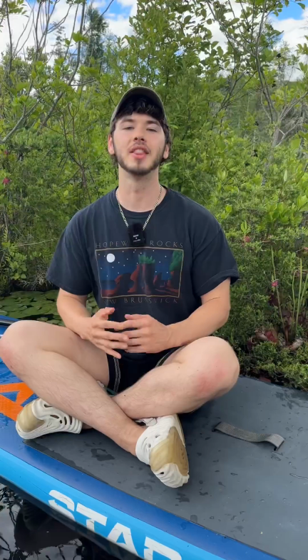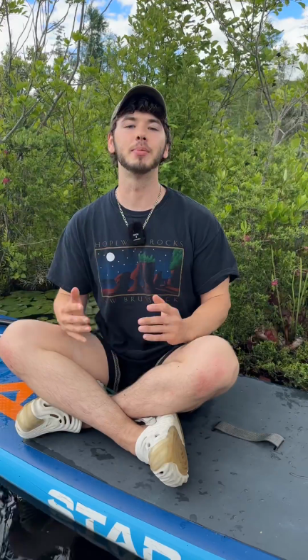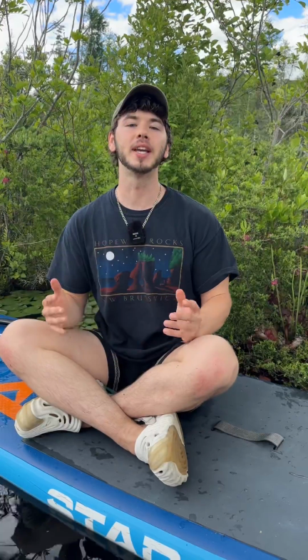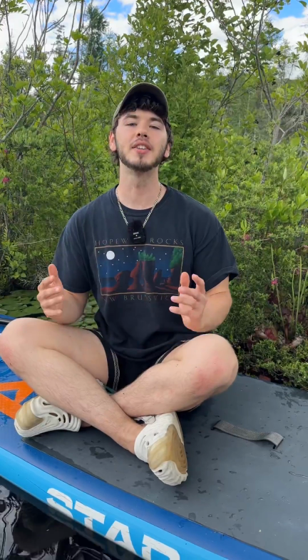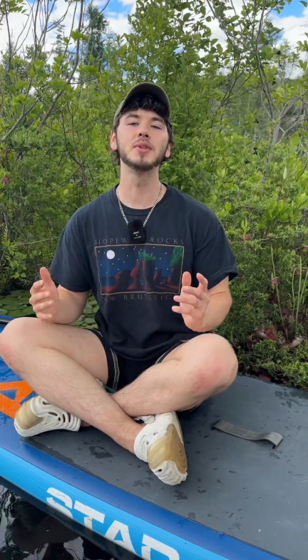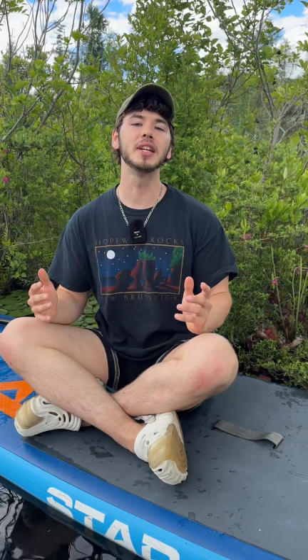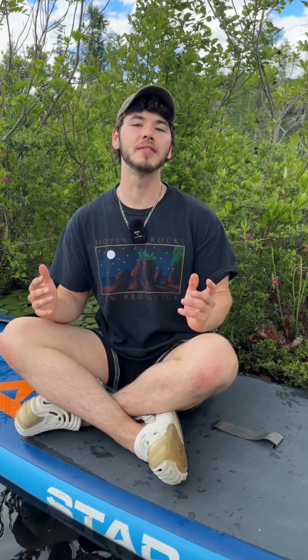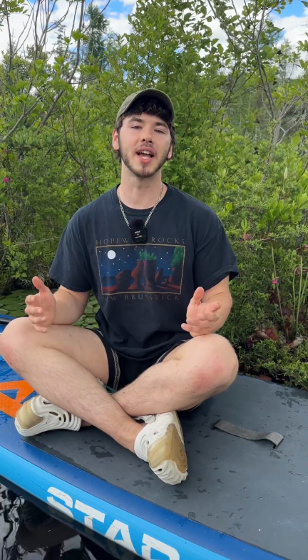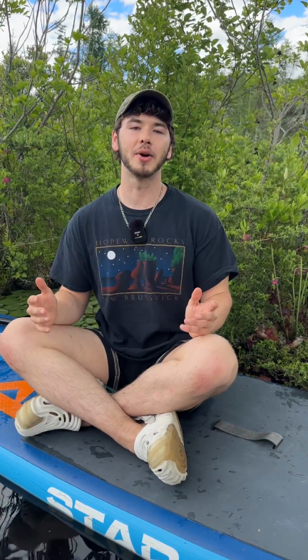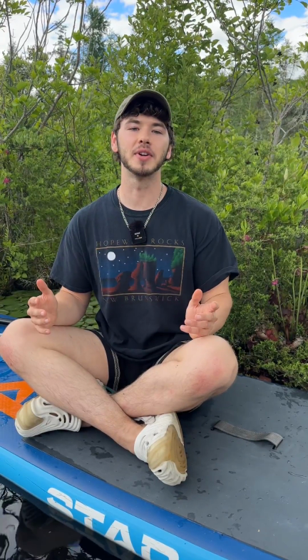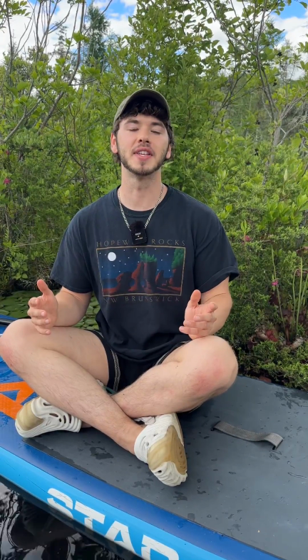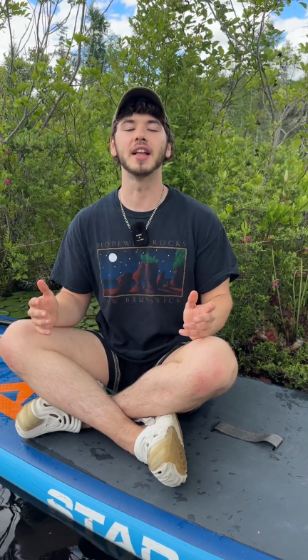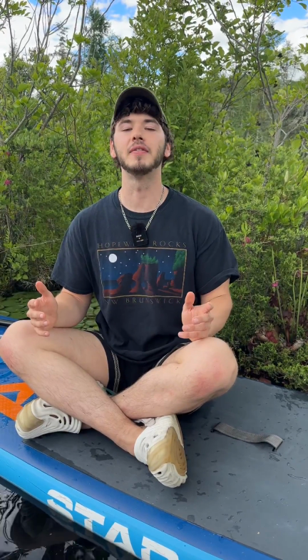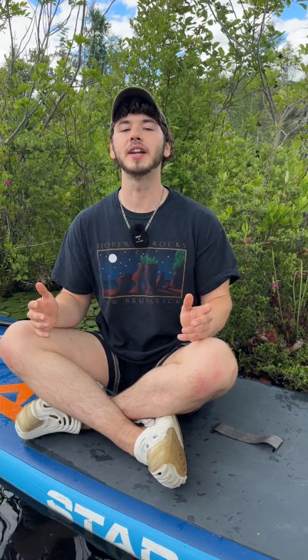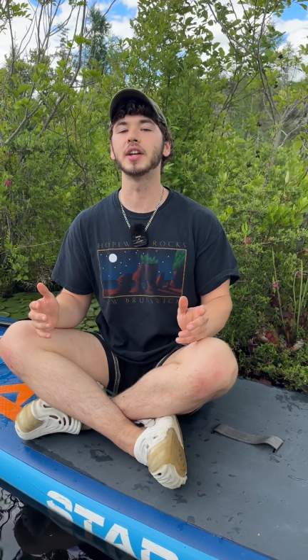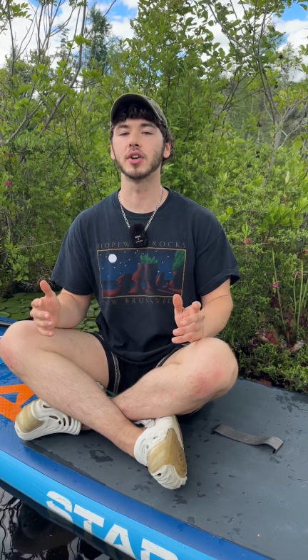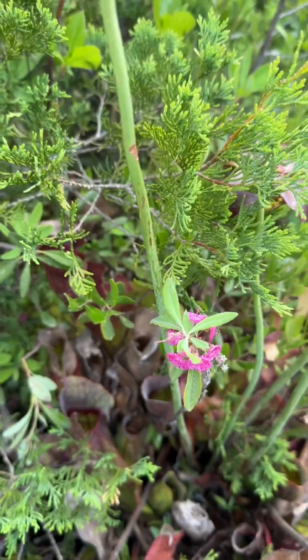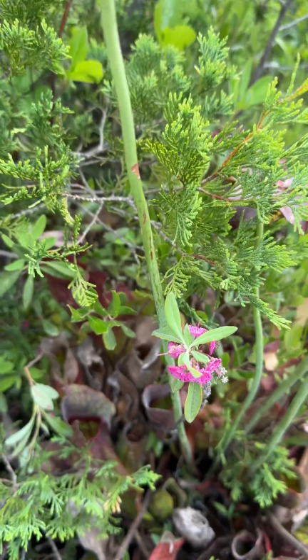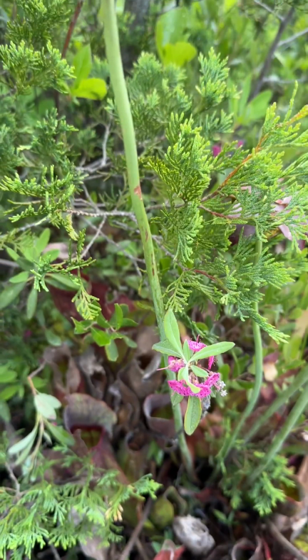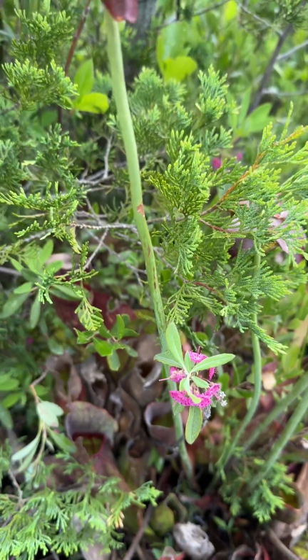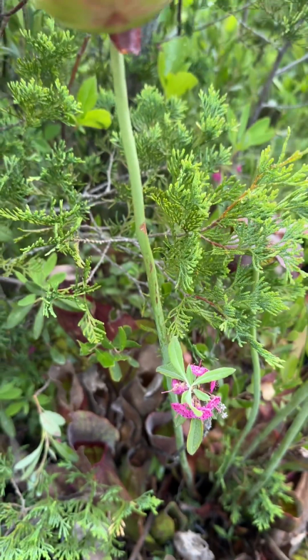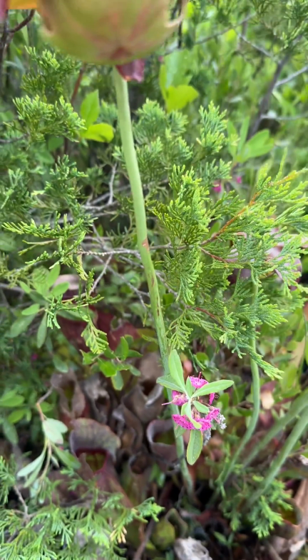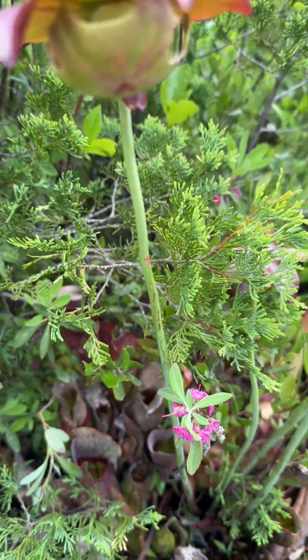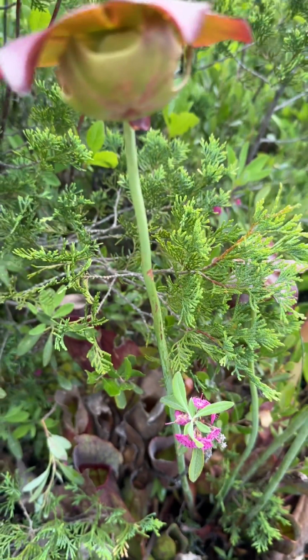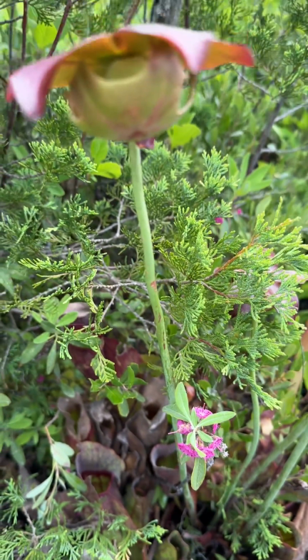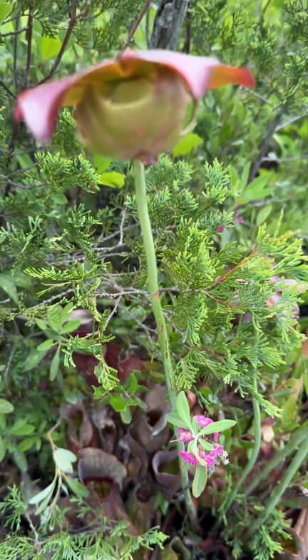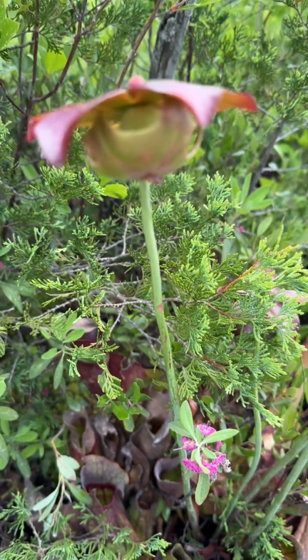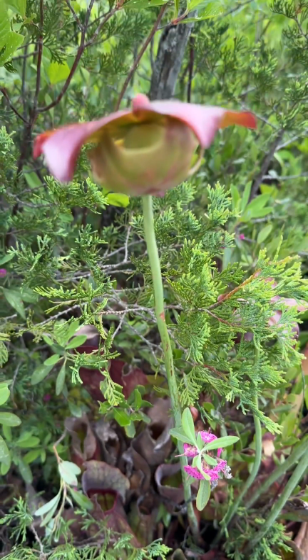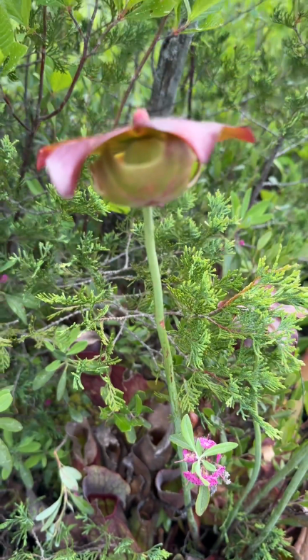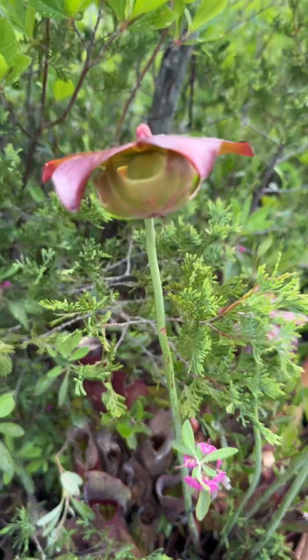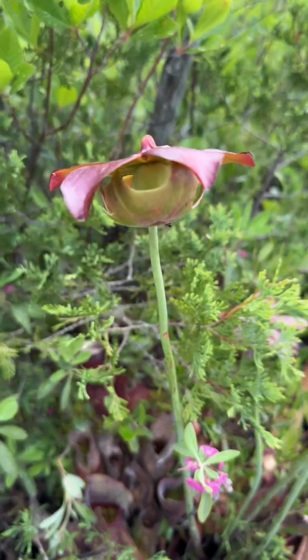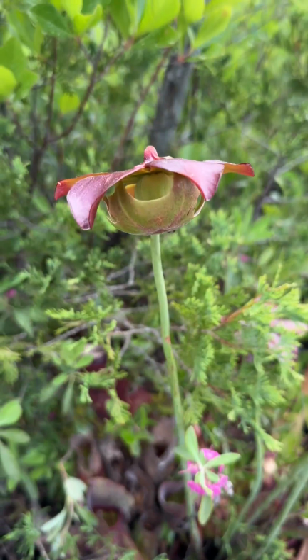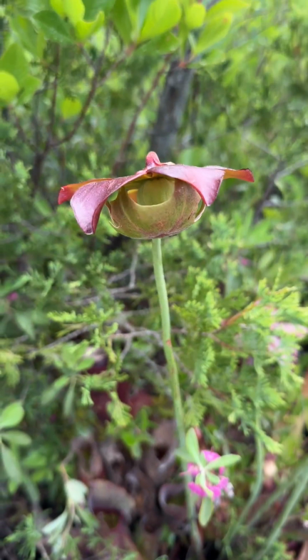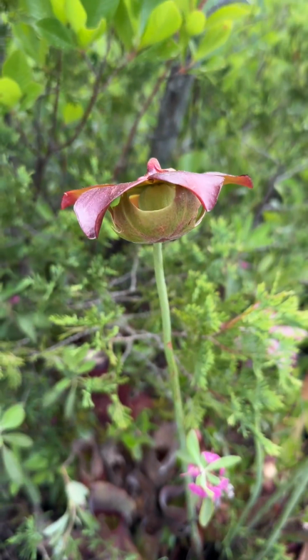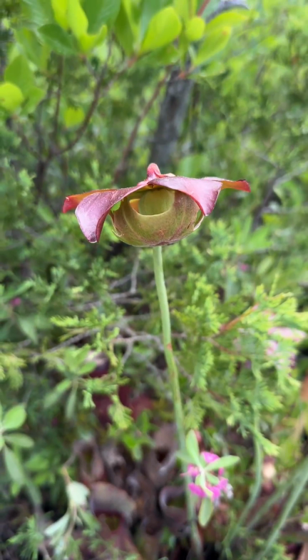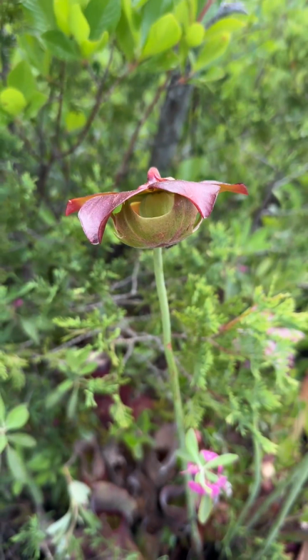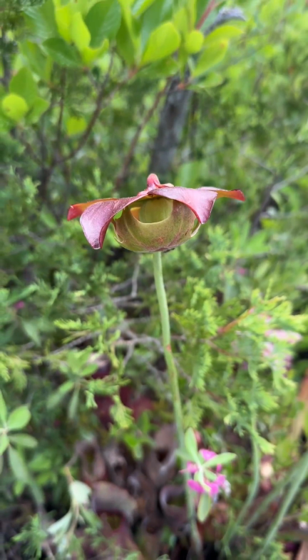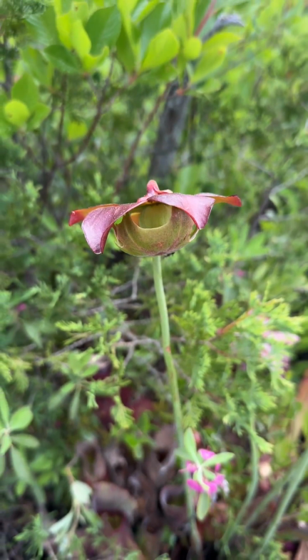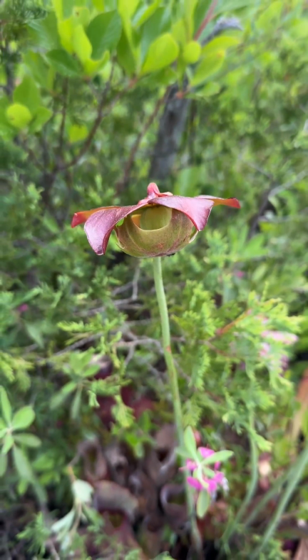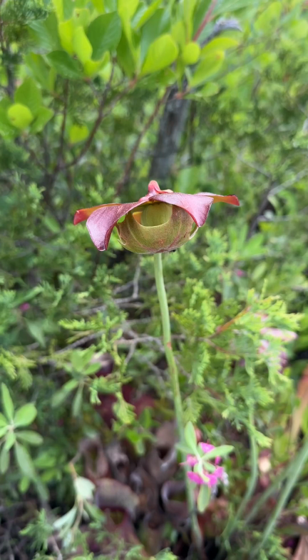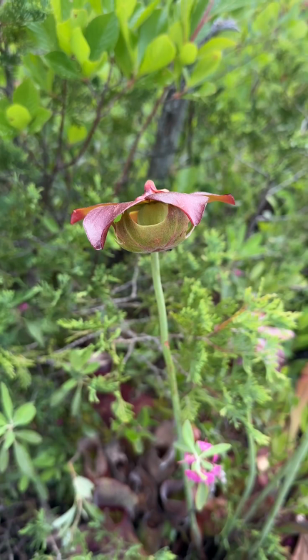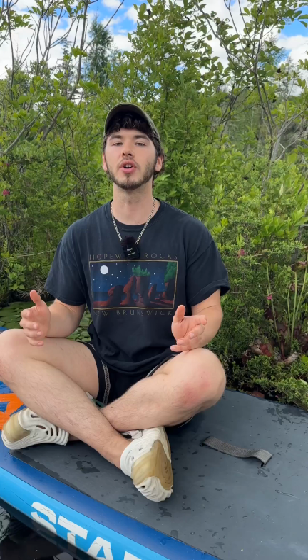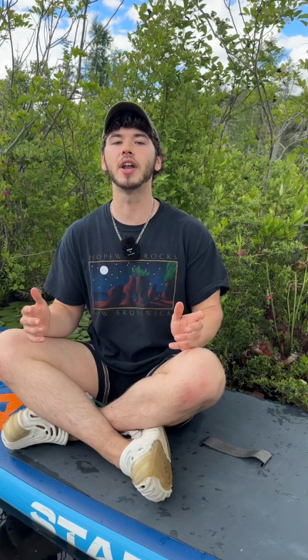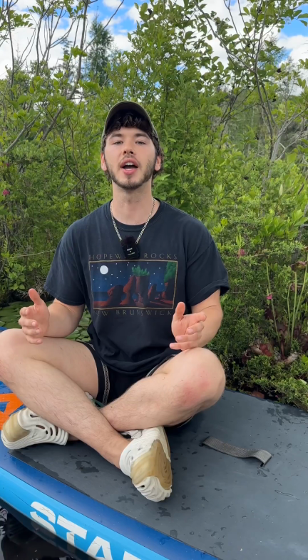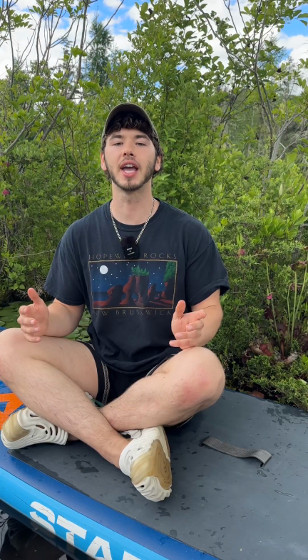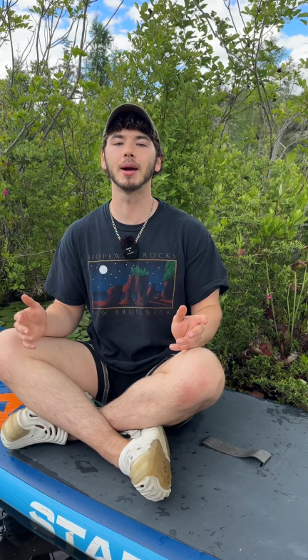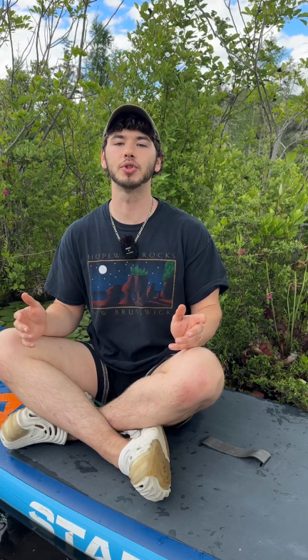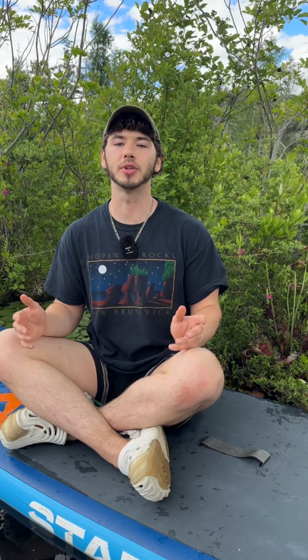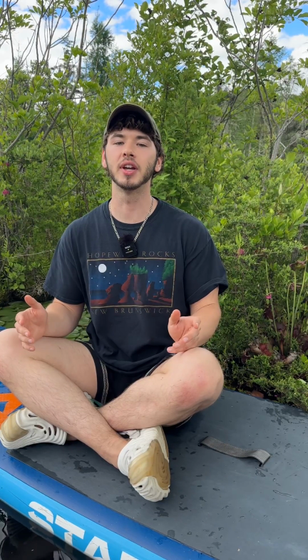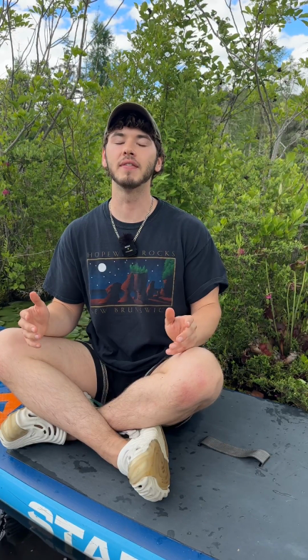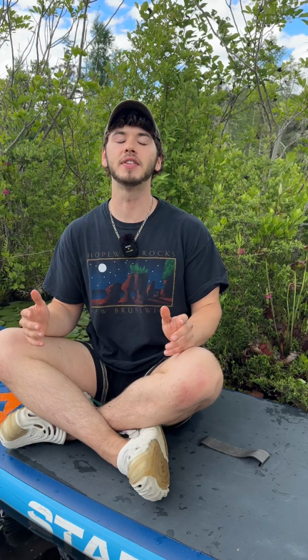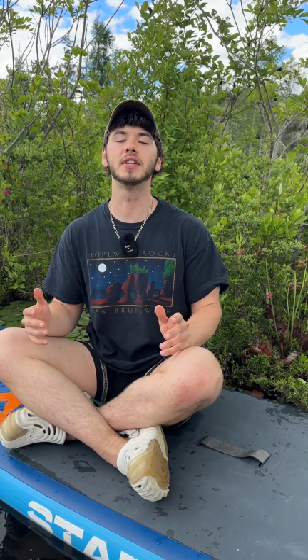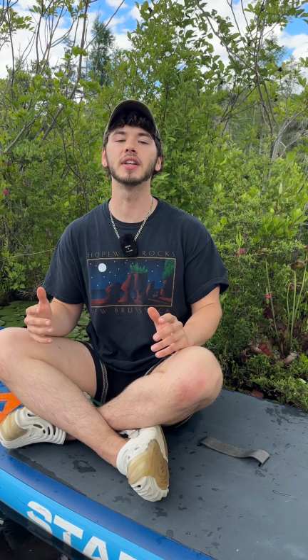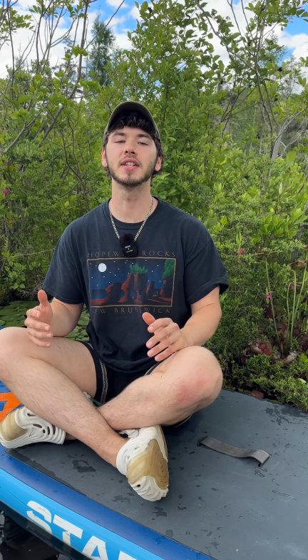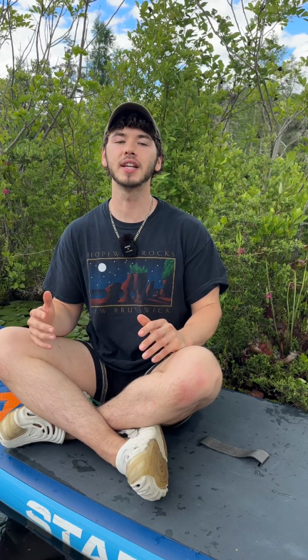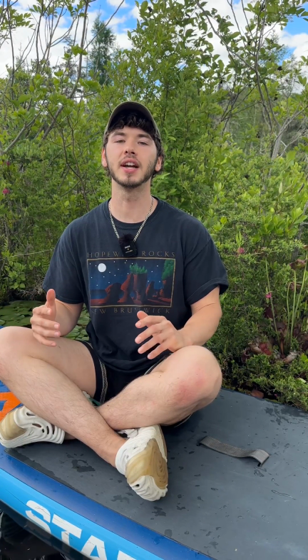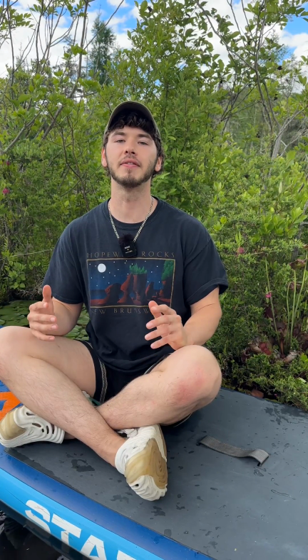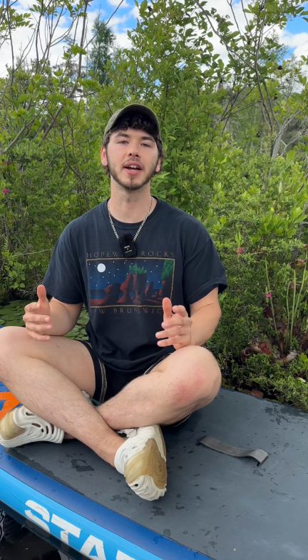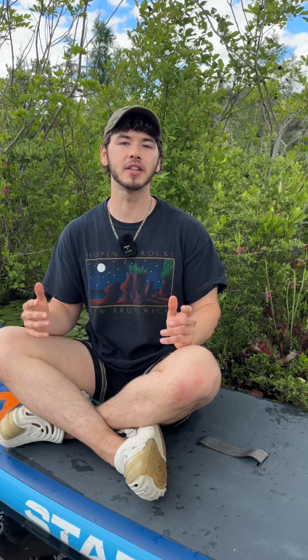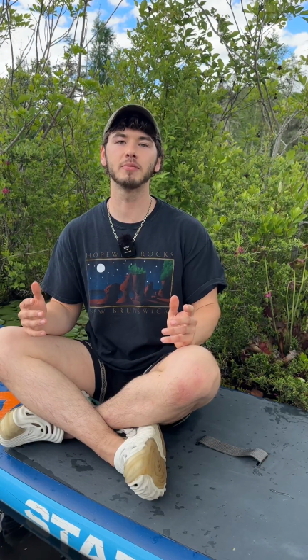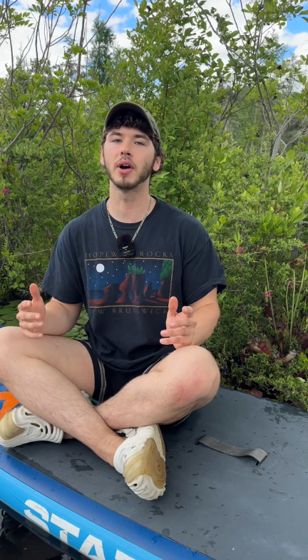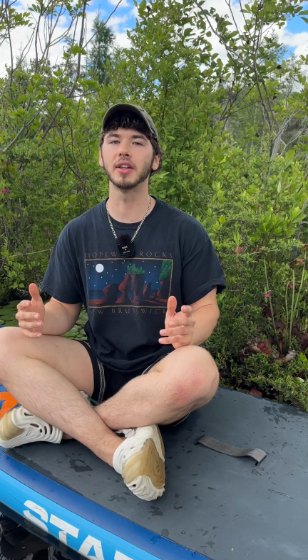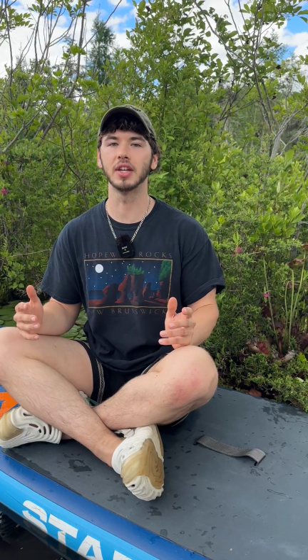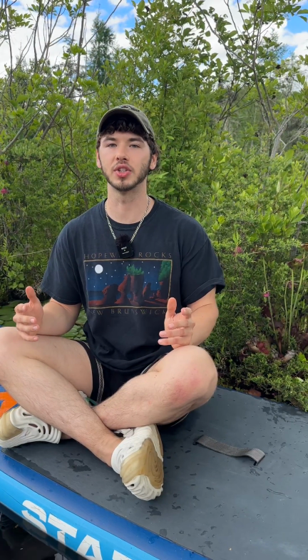The plant's unique flowers, elevated on tall stalks above the pitchers, ensure that bee pollinators are not captured, facilitating effective pollination.